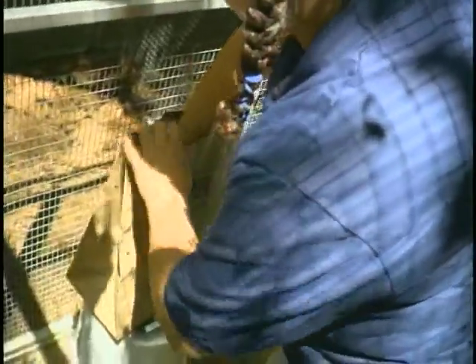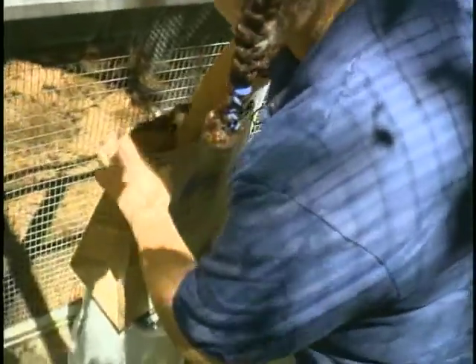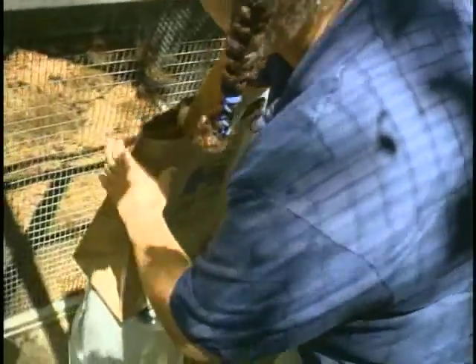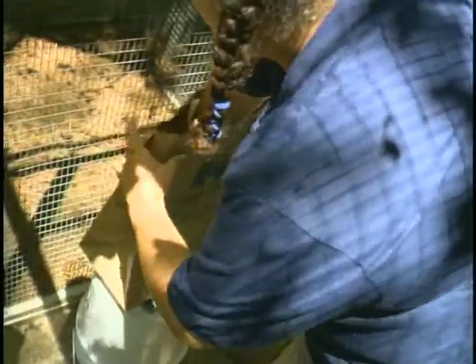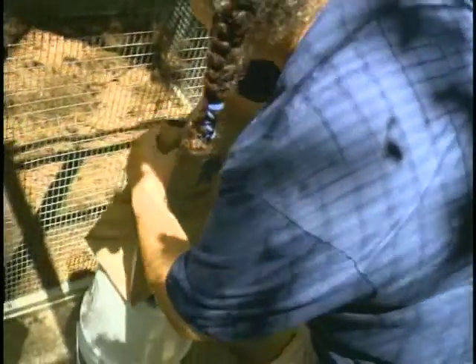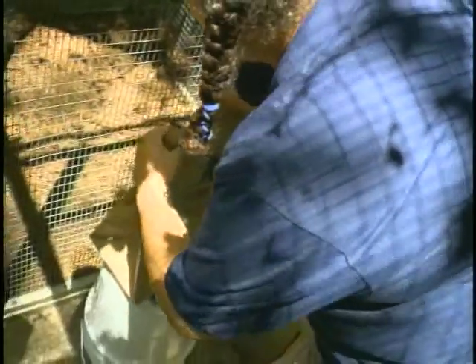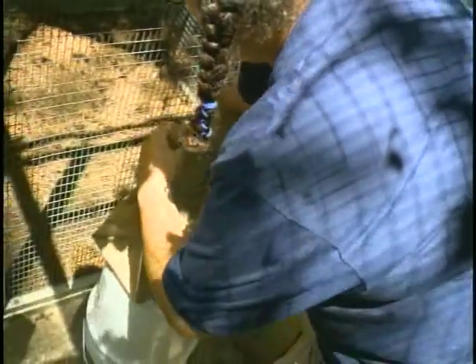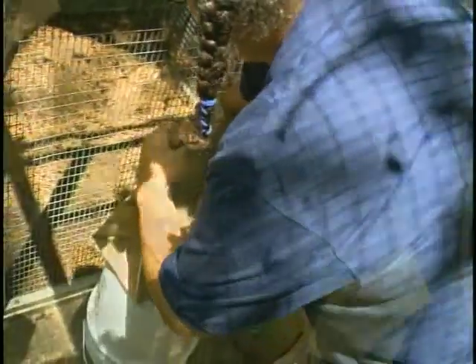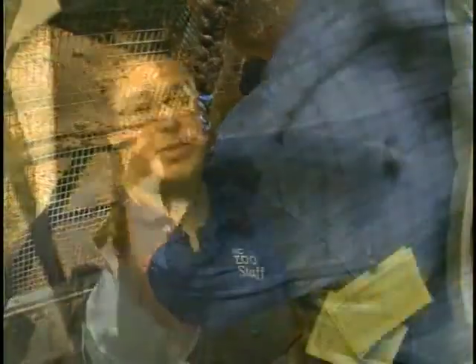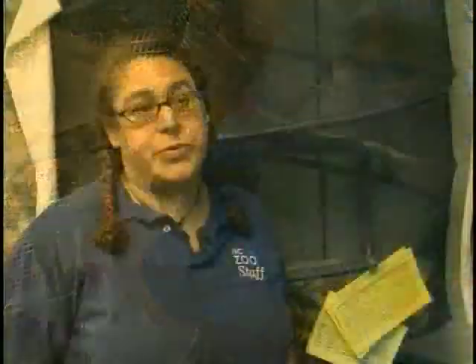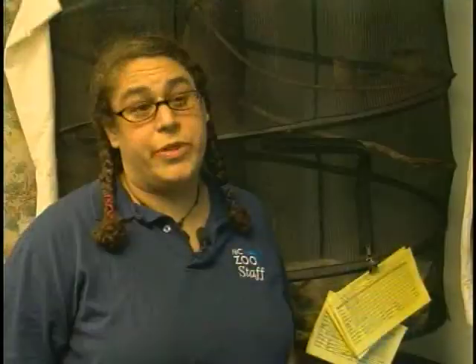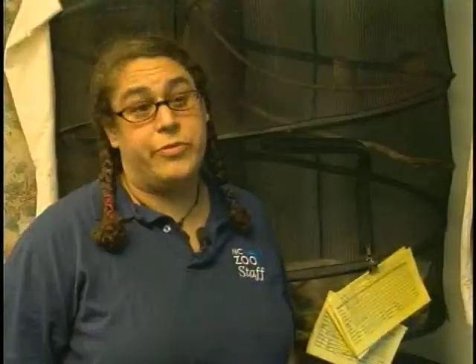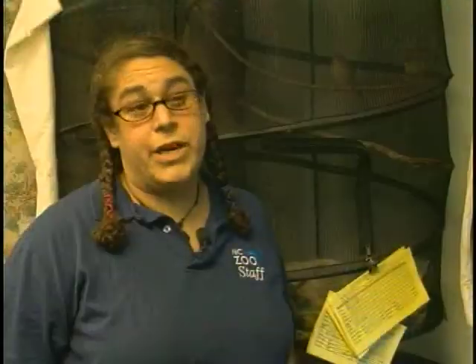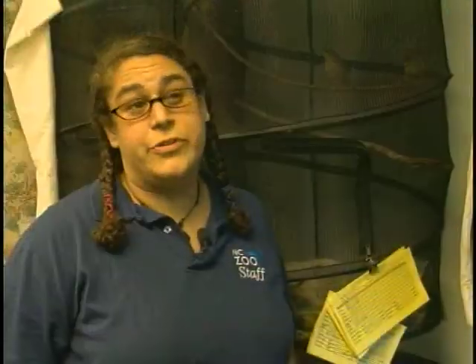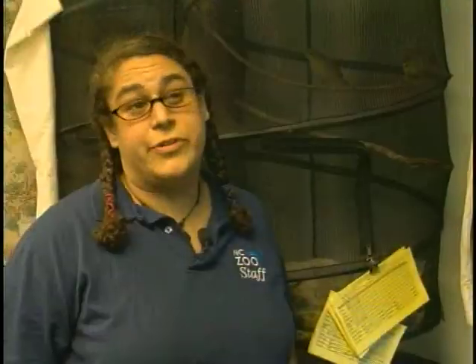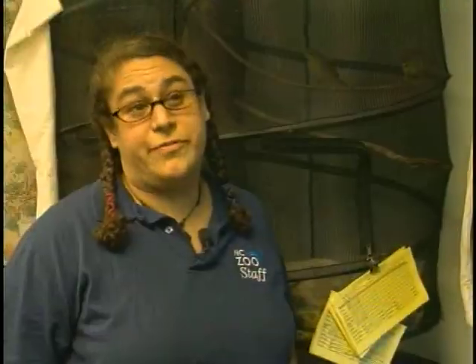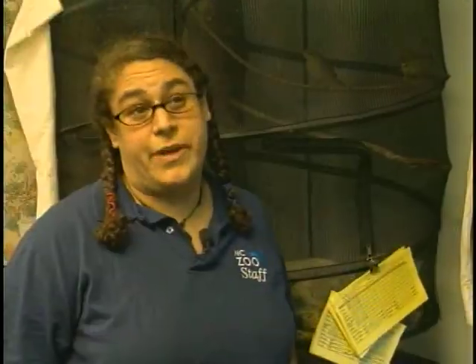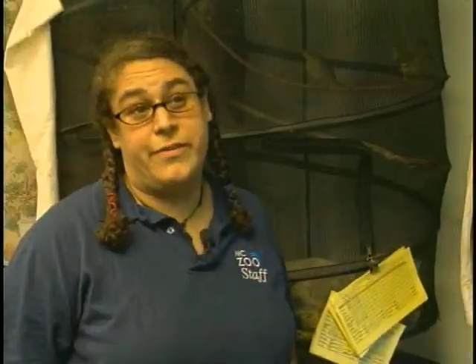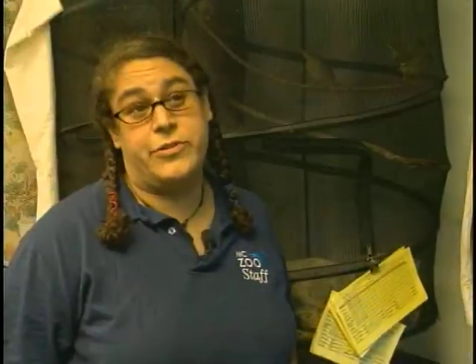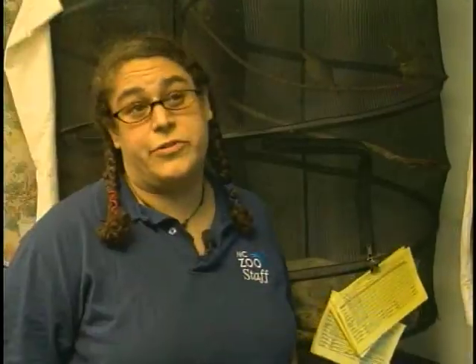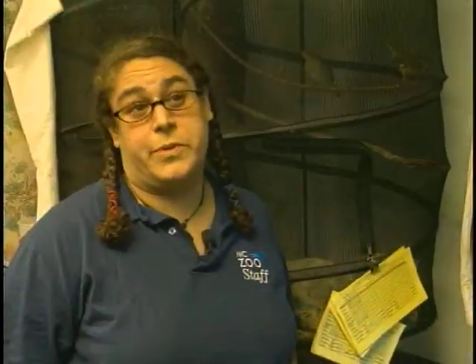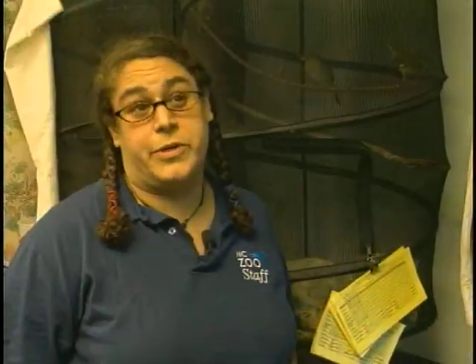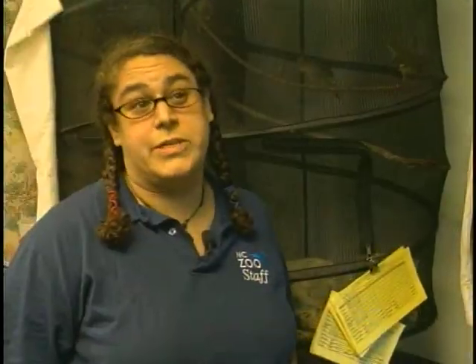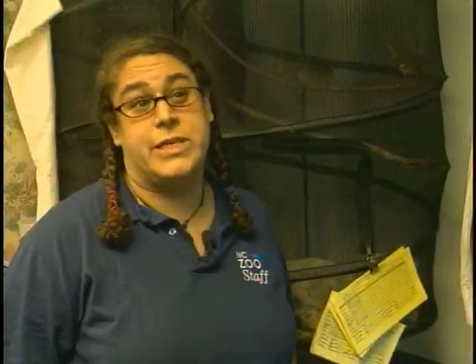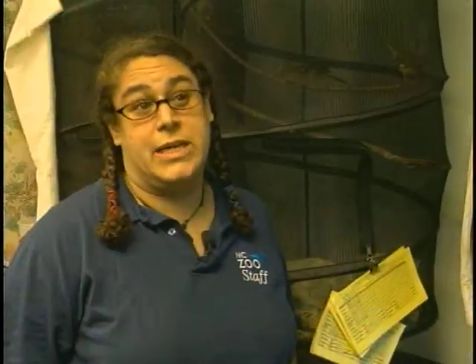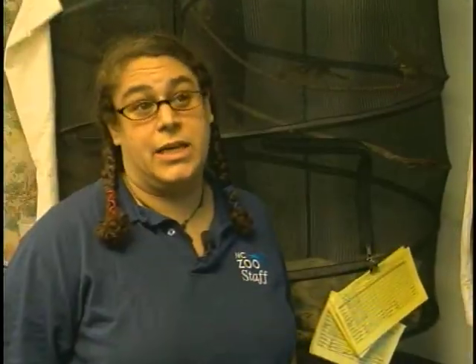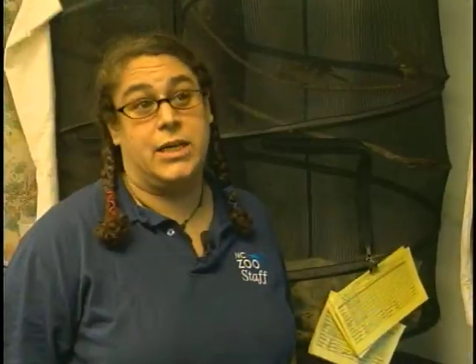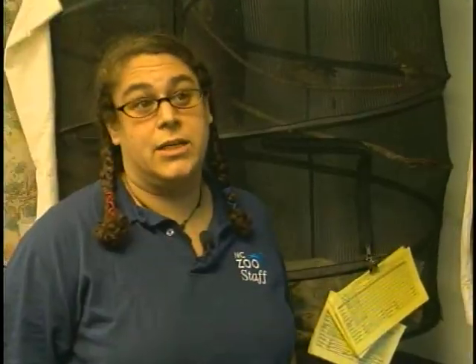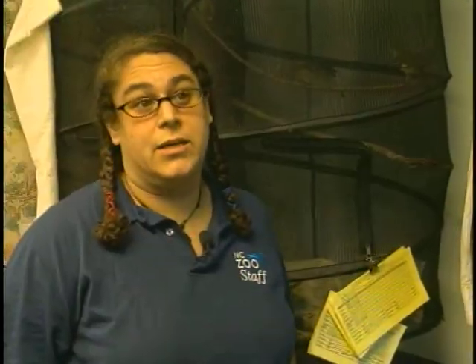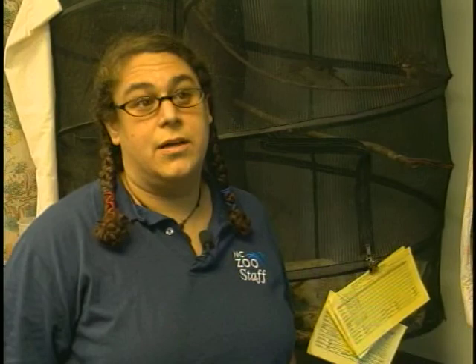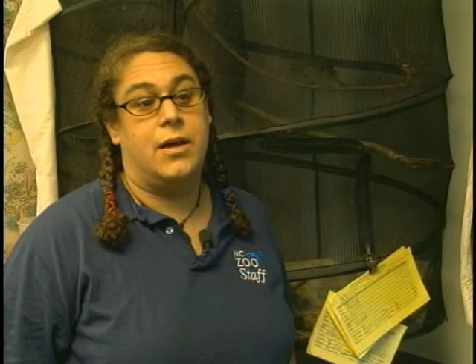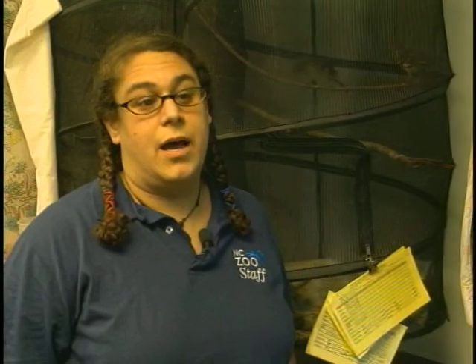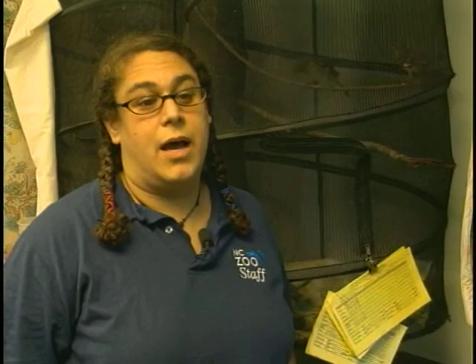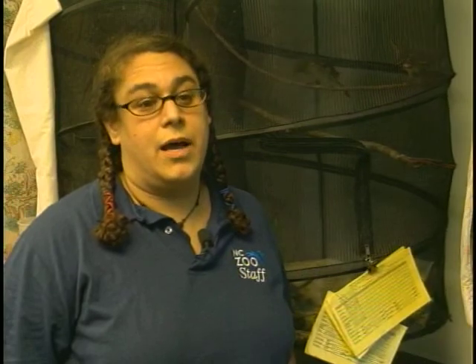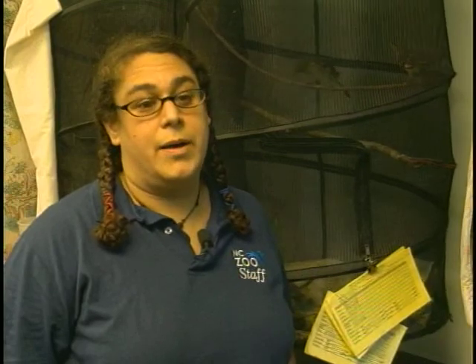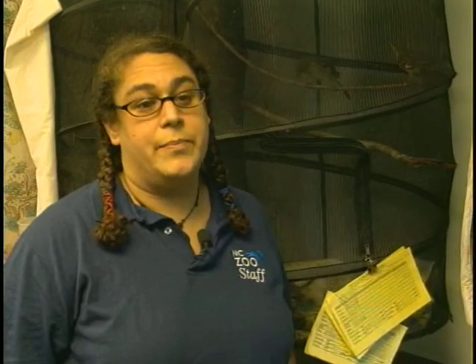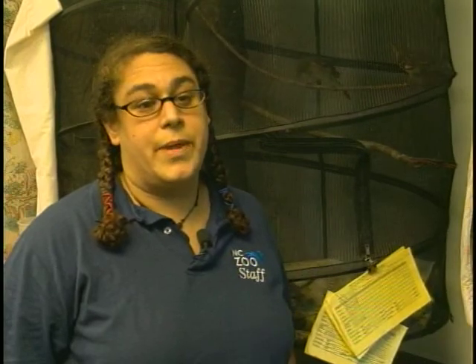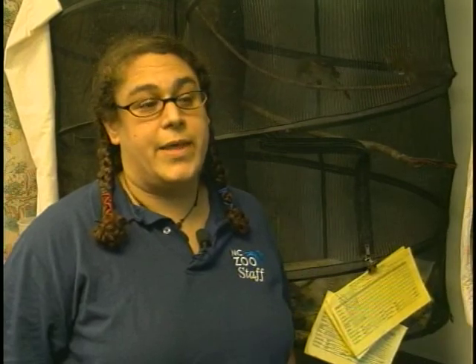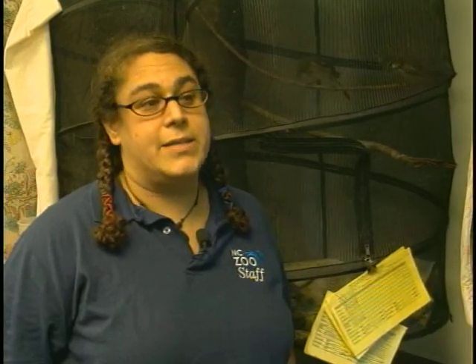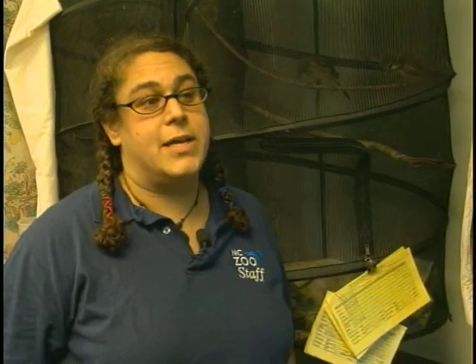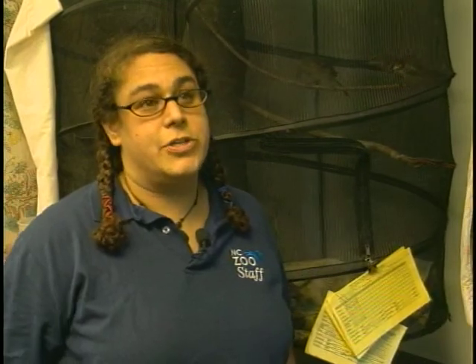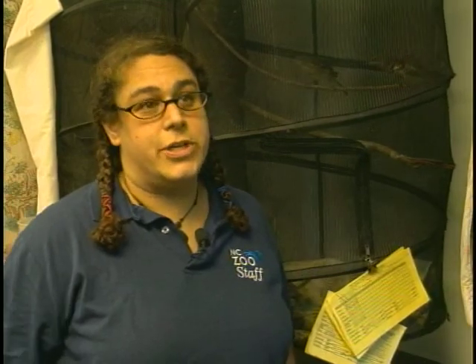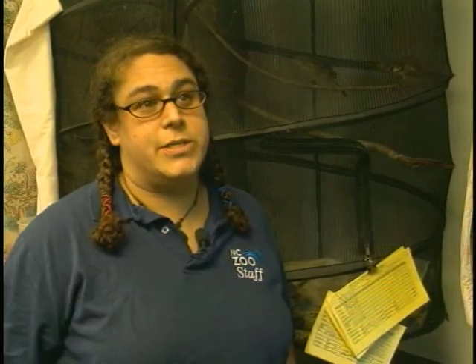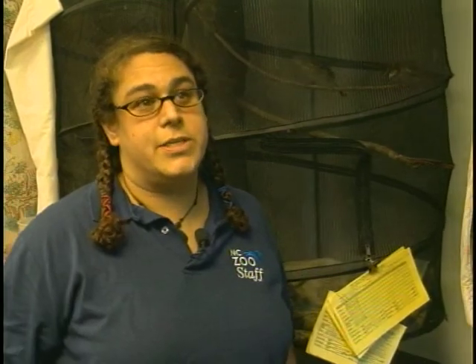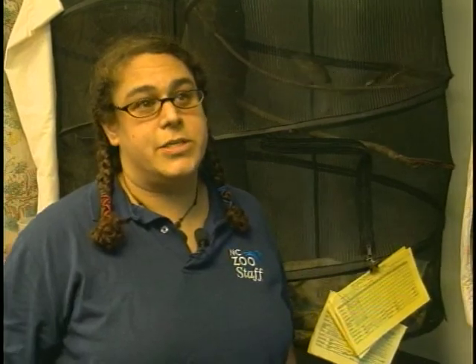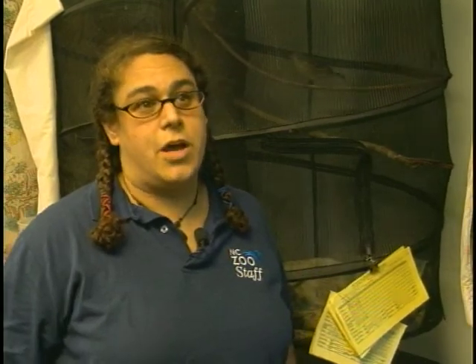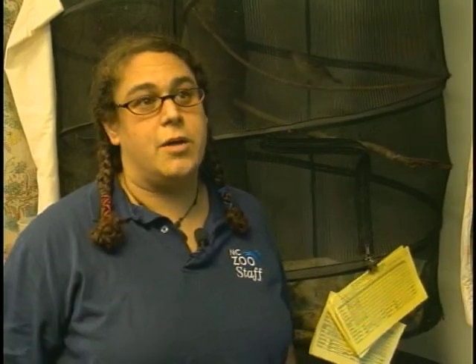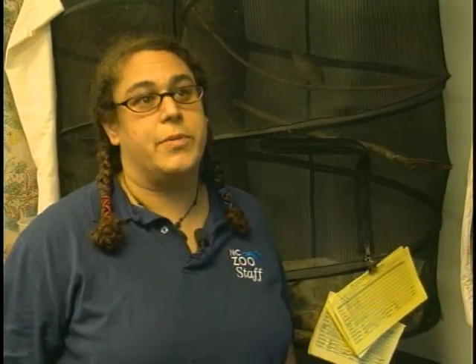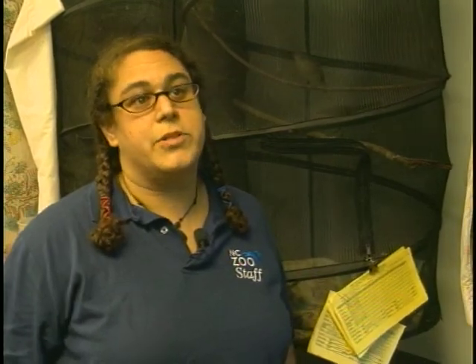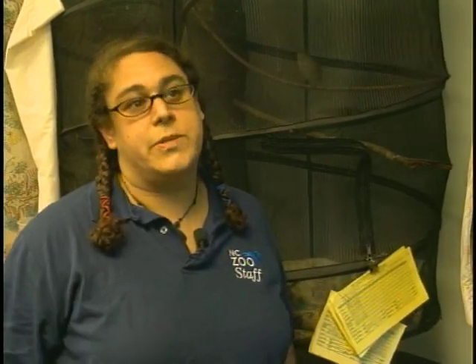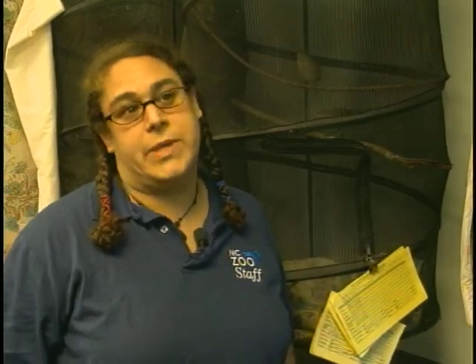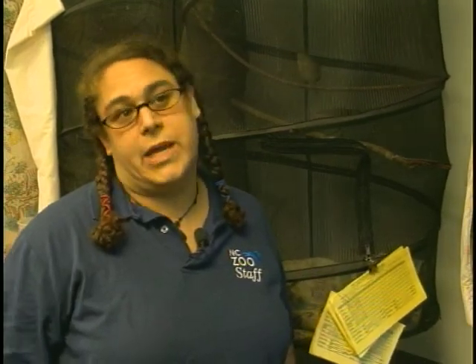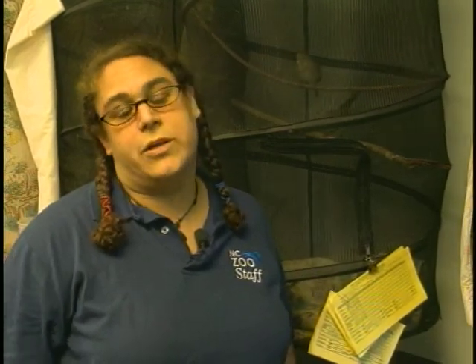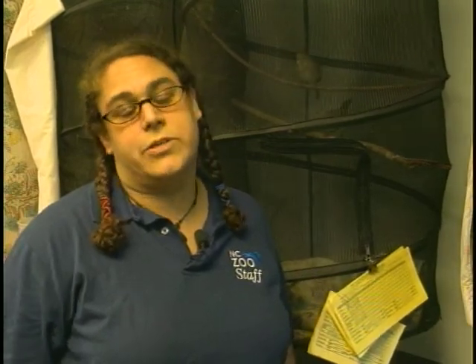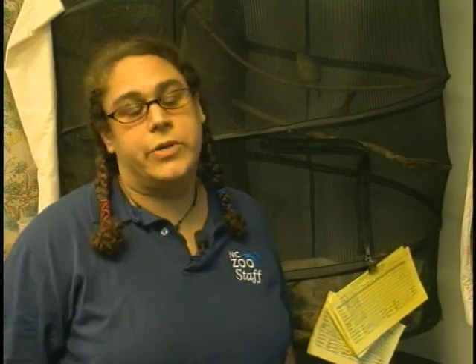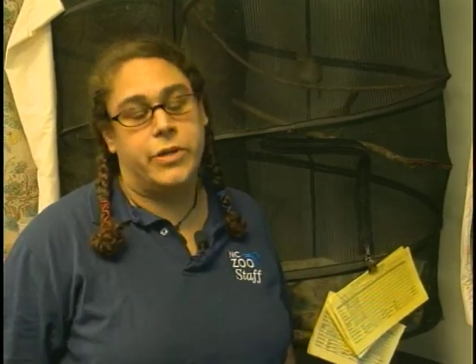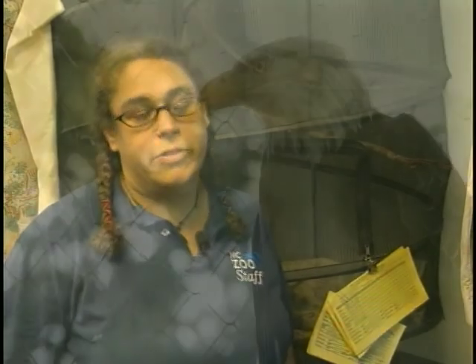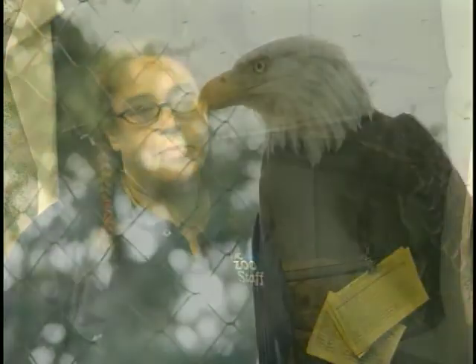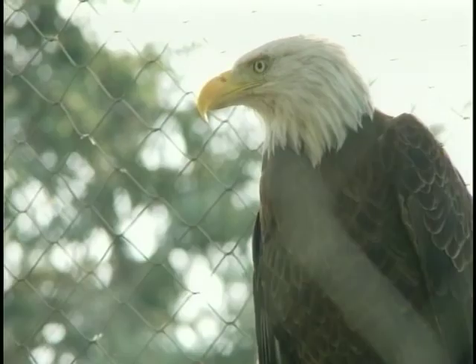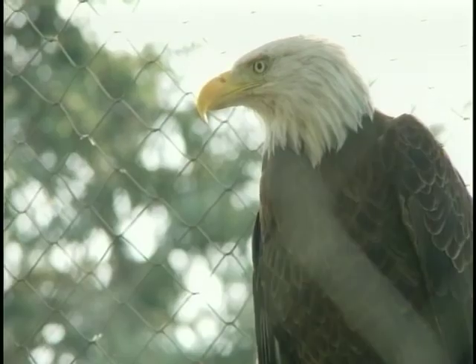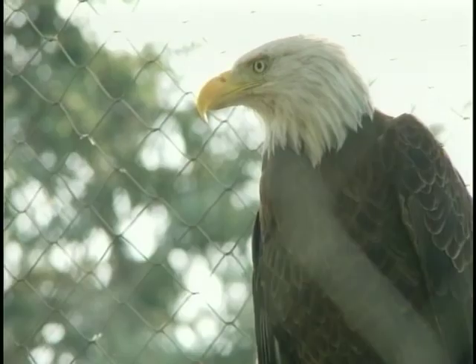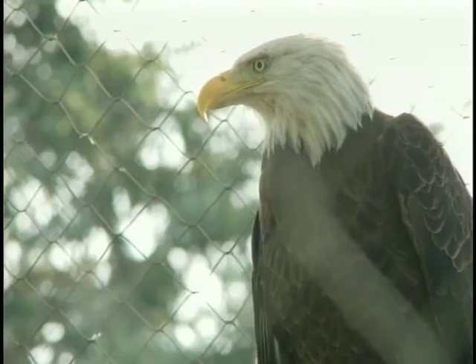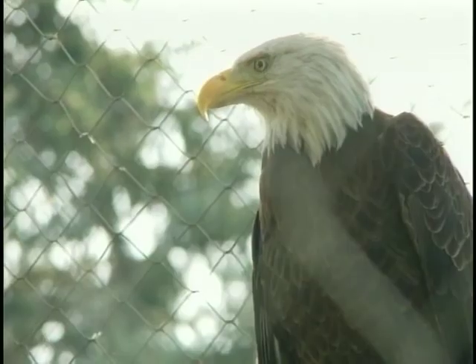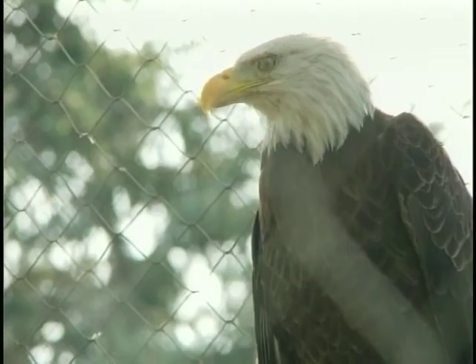We release between 300 and 500 birds a year. And that's not just the songbirds, but that also includes birds of prey.